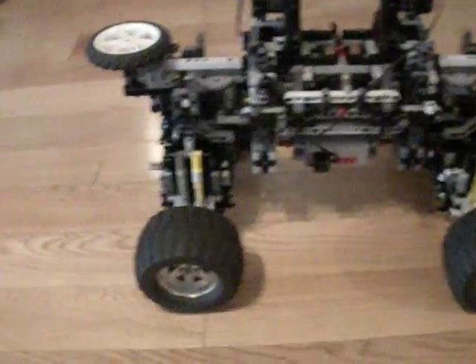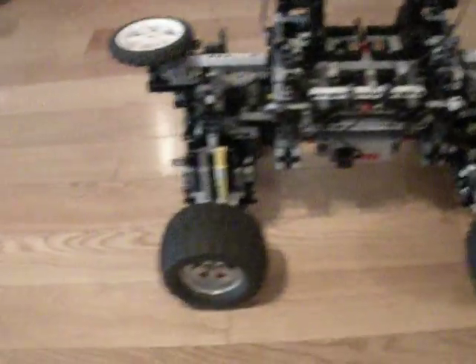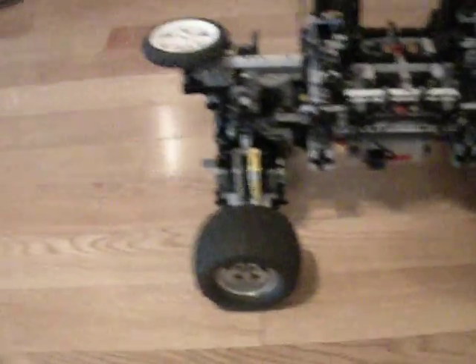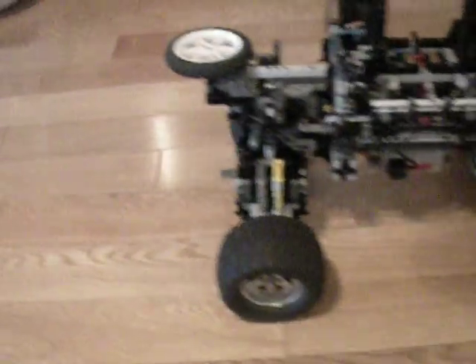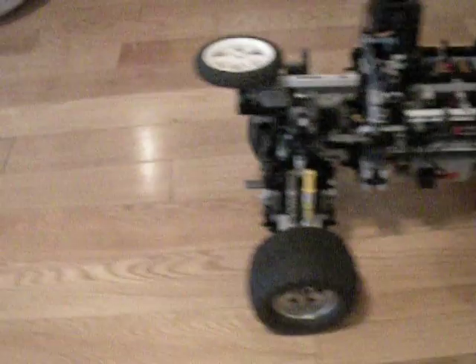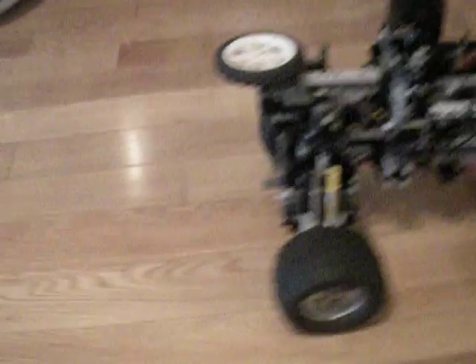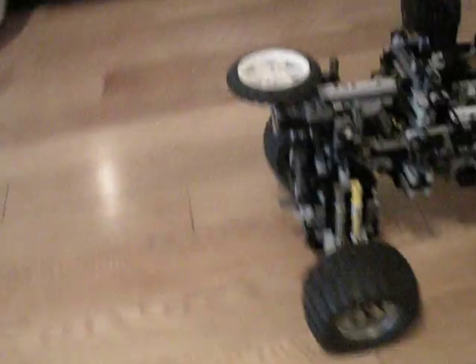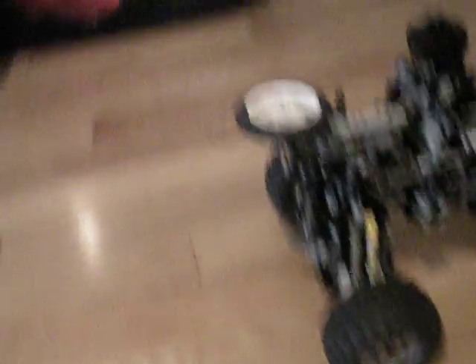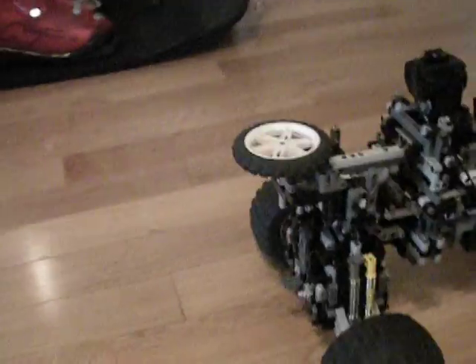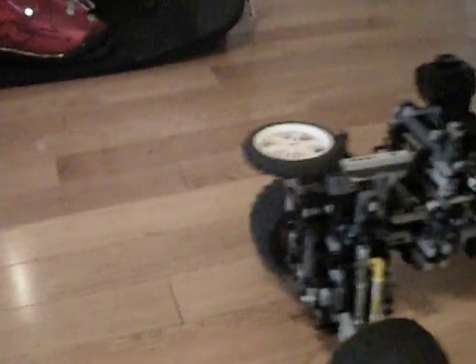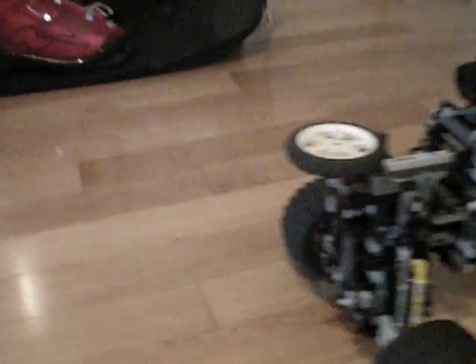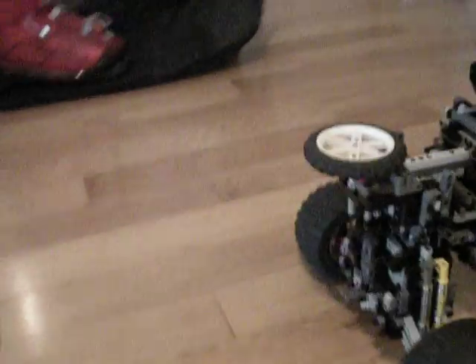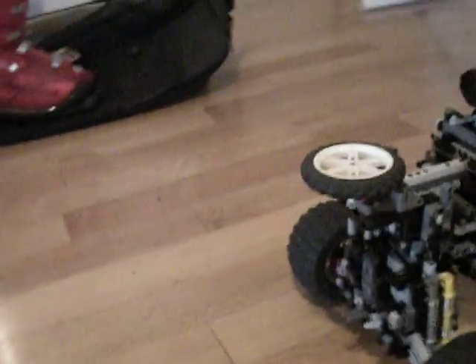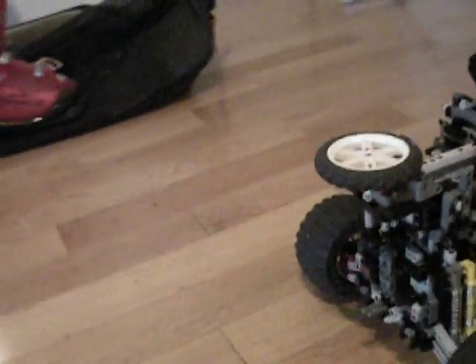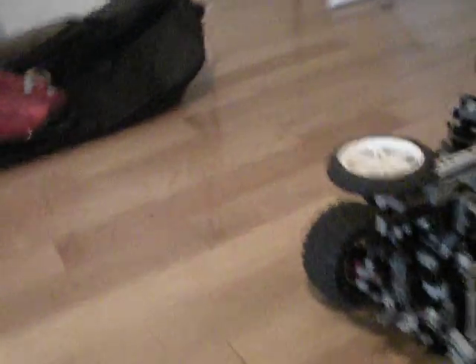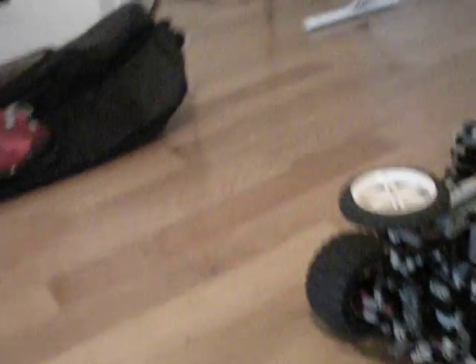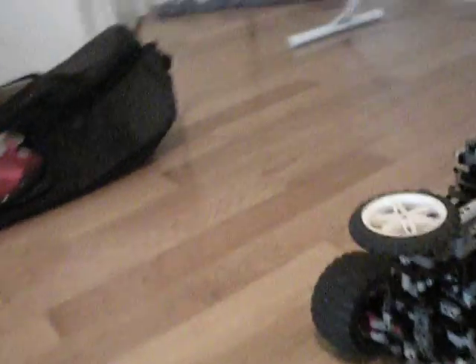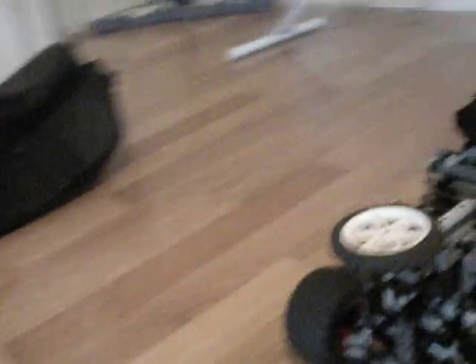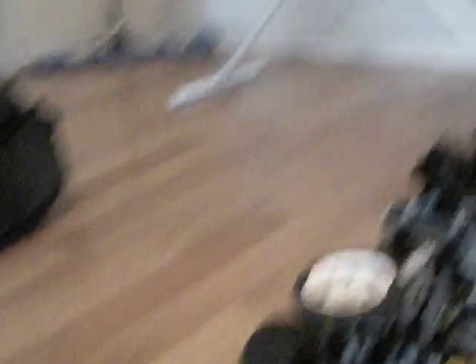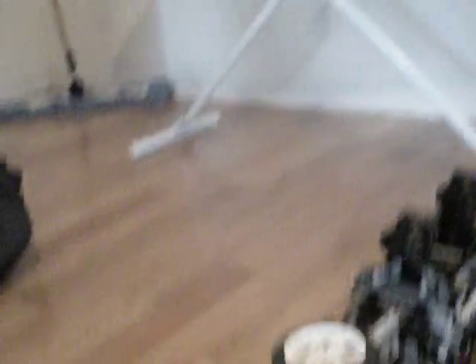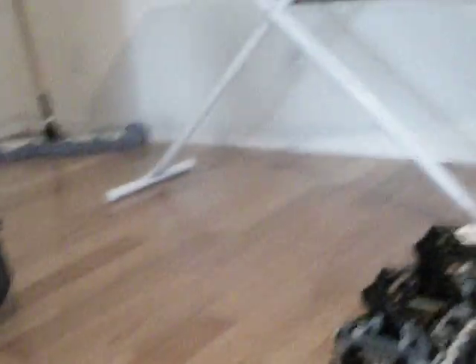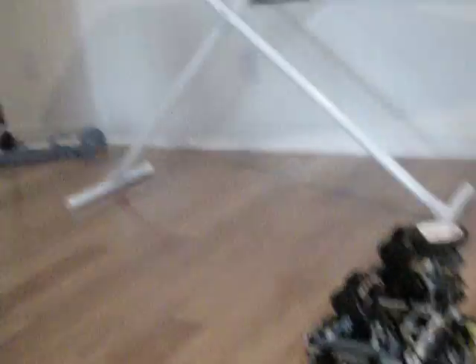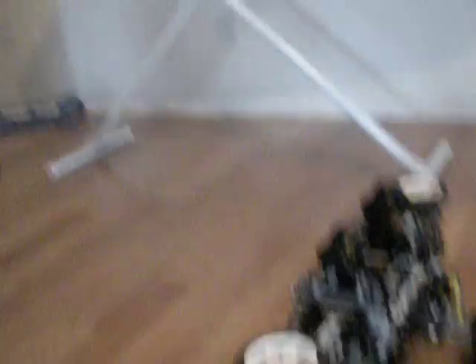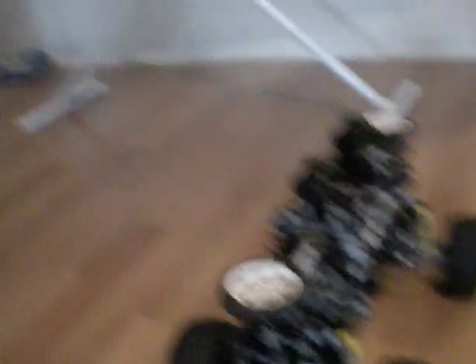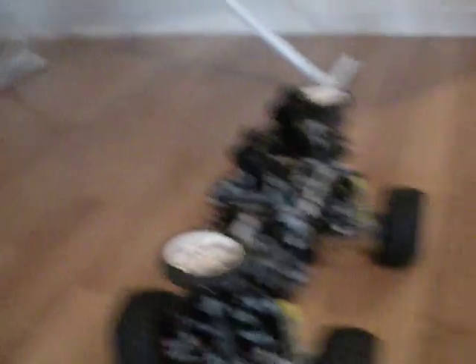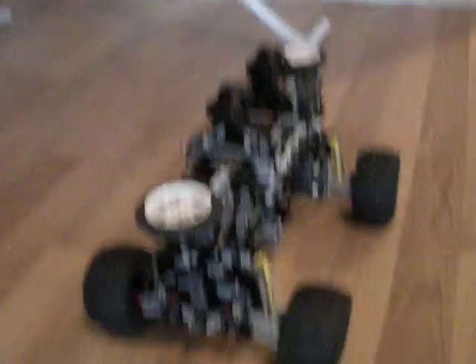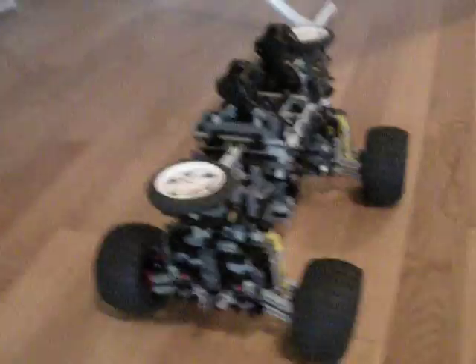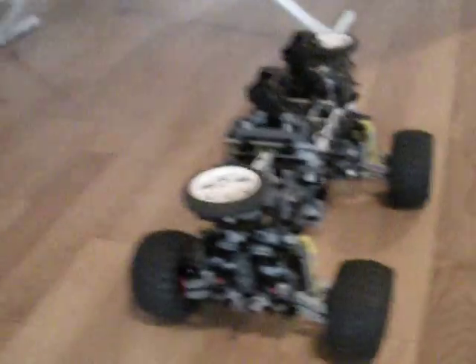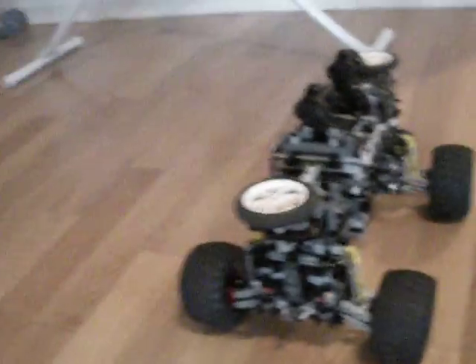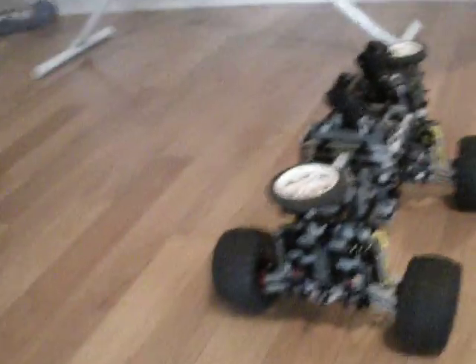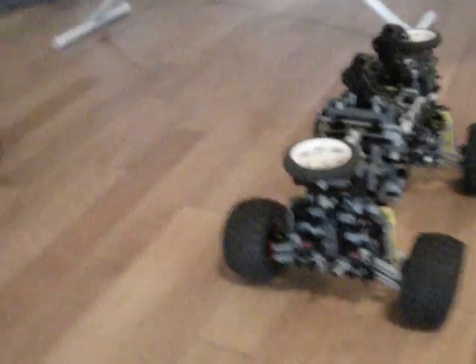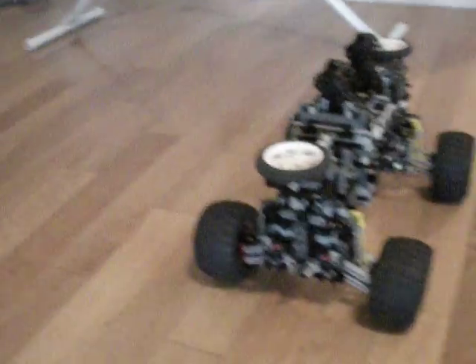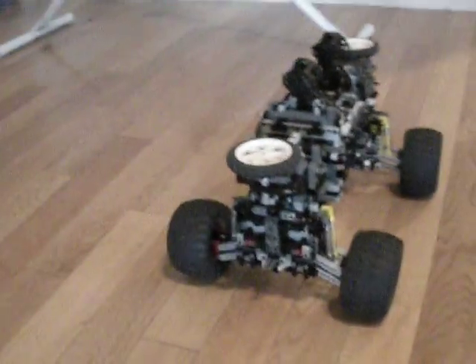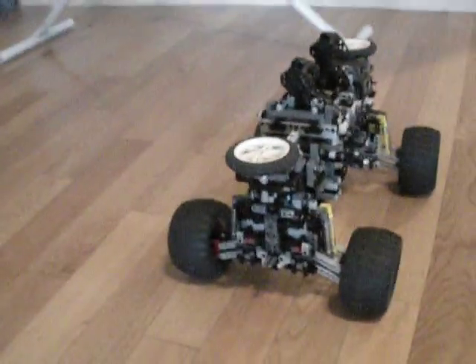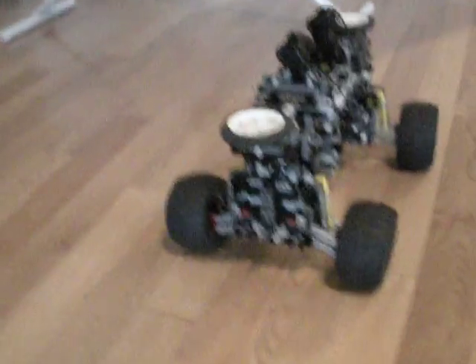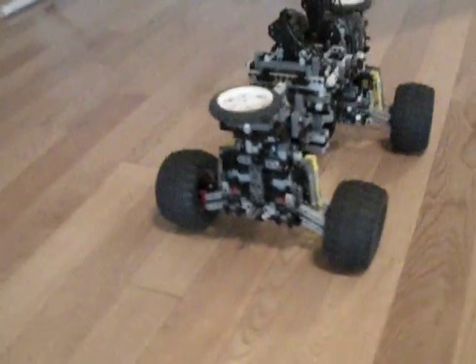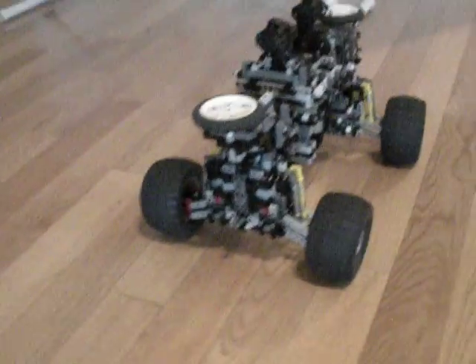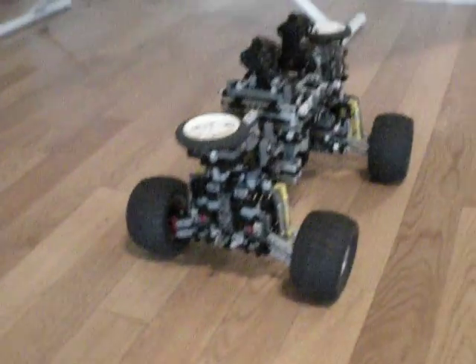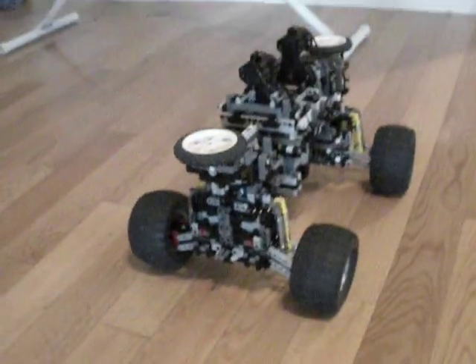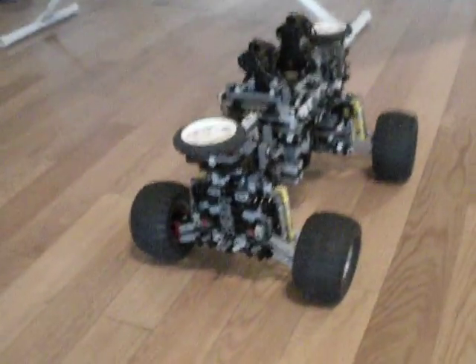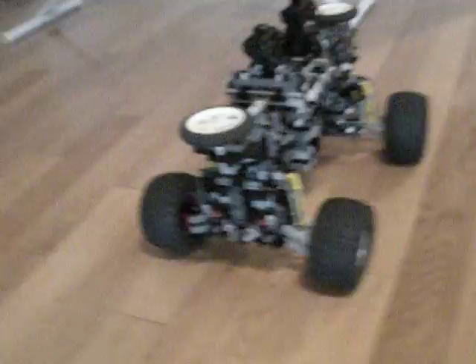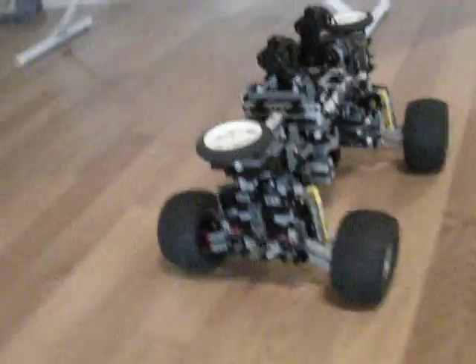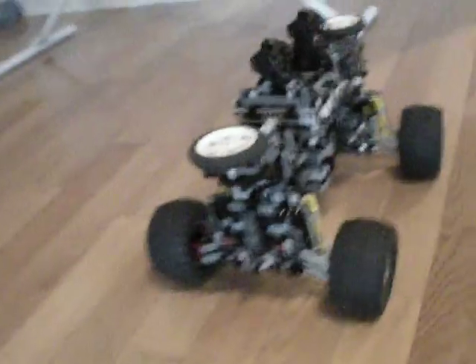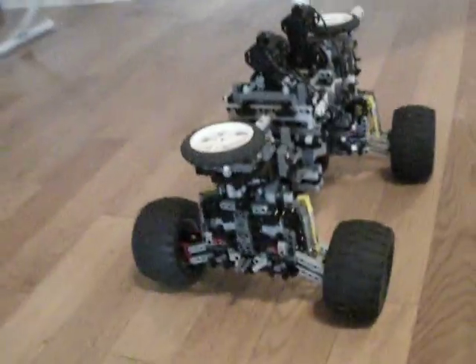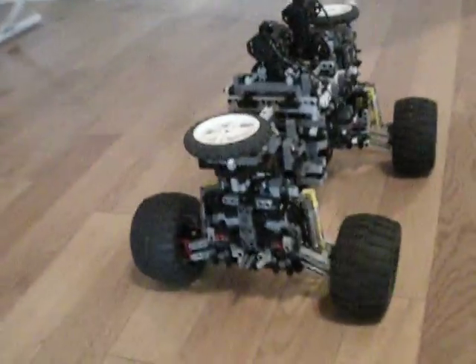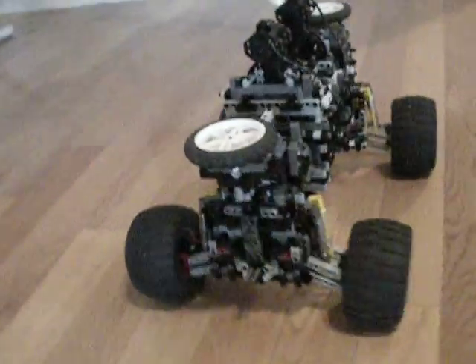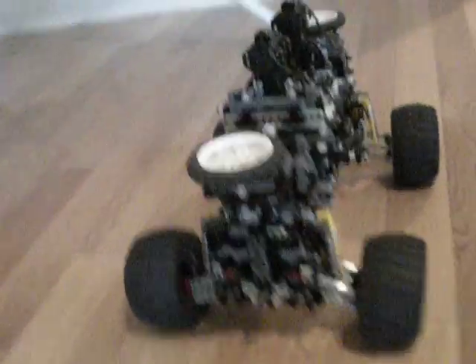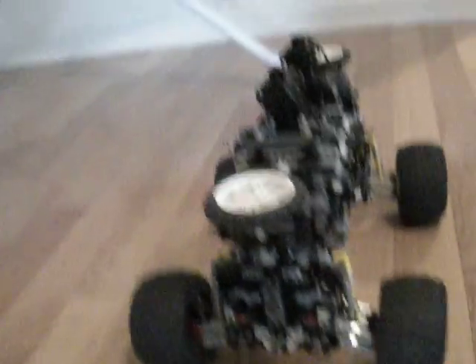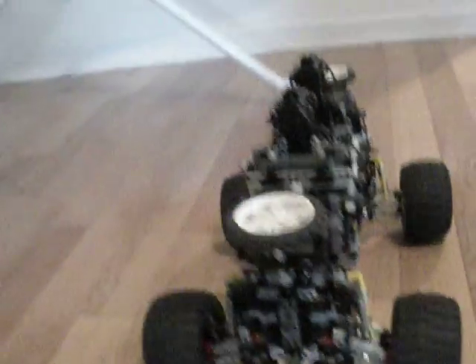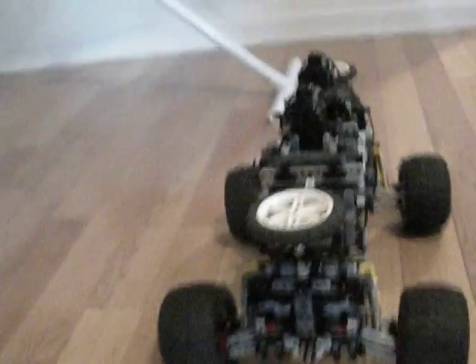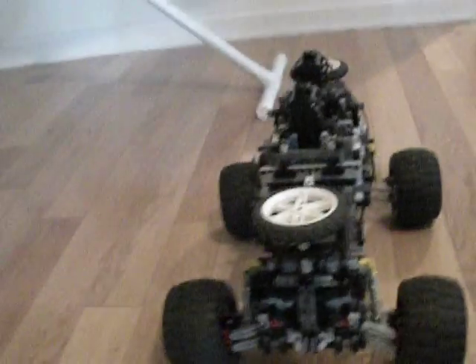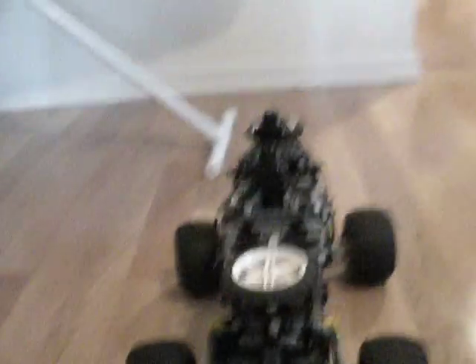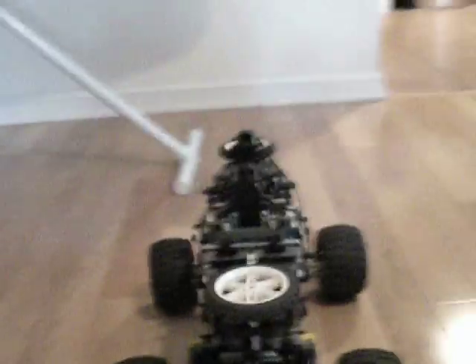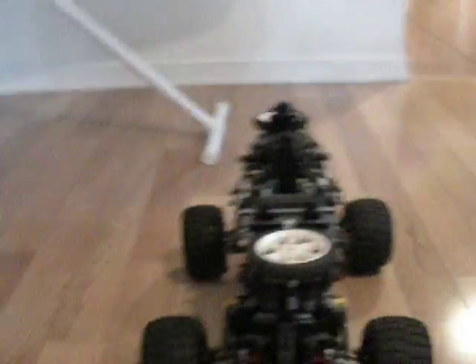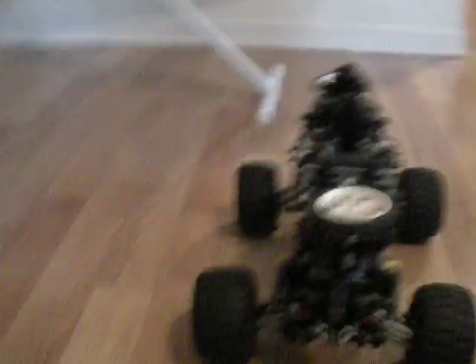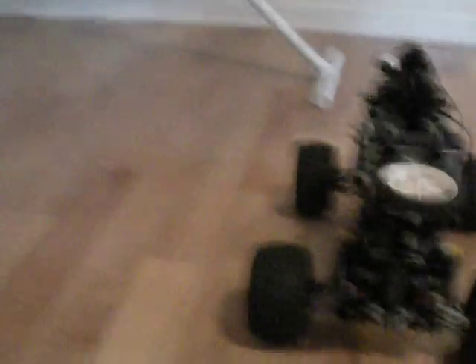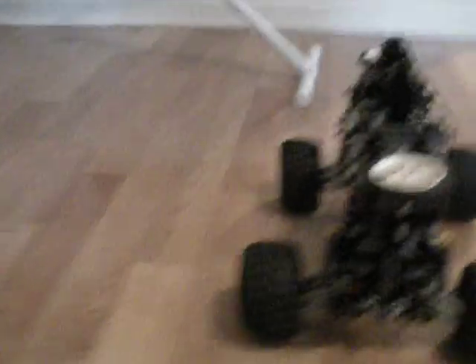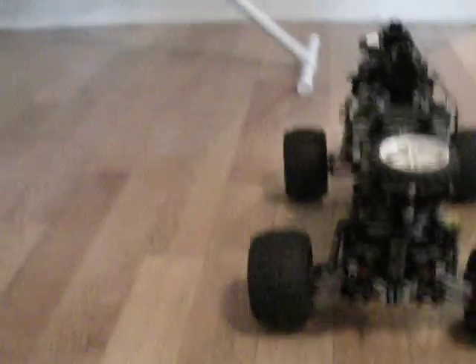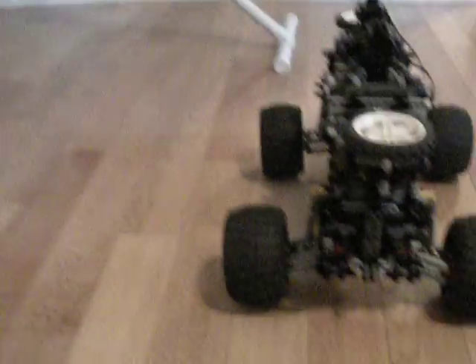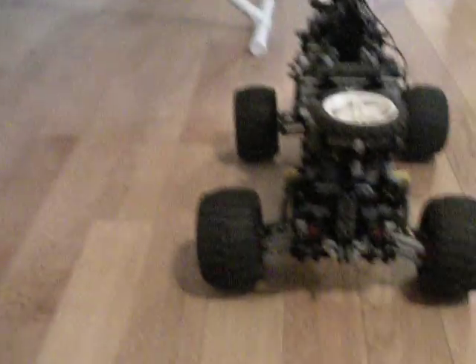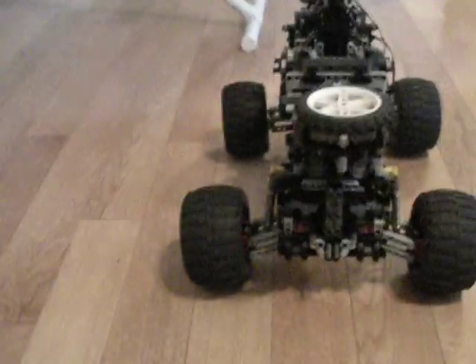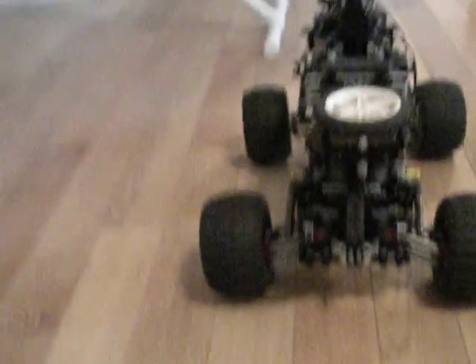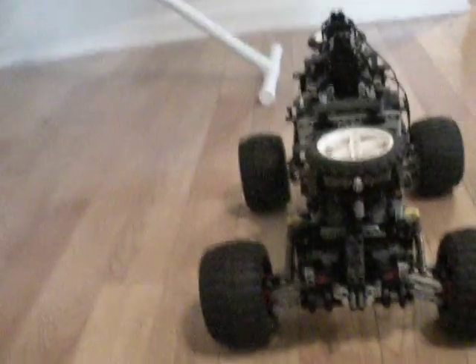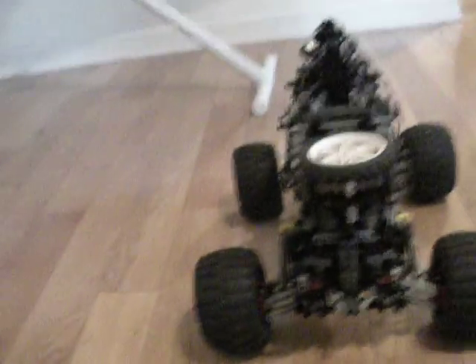I figured I'd do a little demonstration, a little documentation of some of its abilities and design aspects.